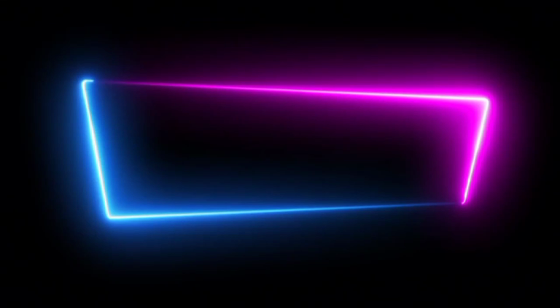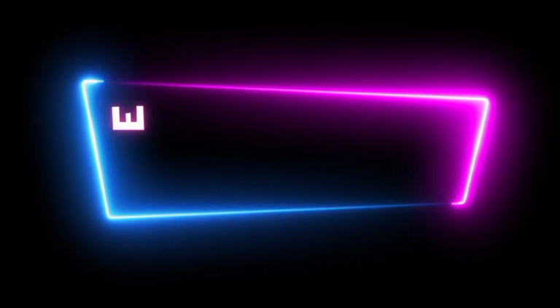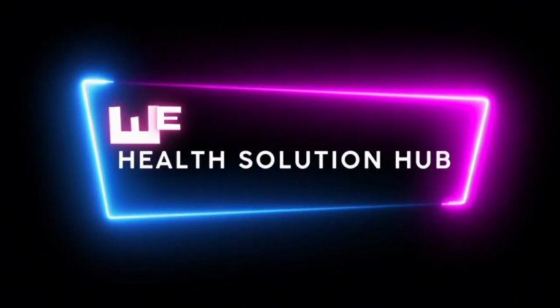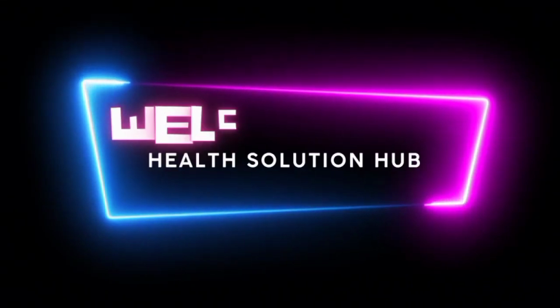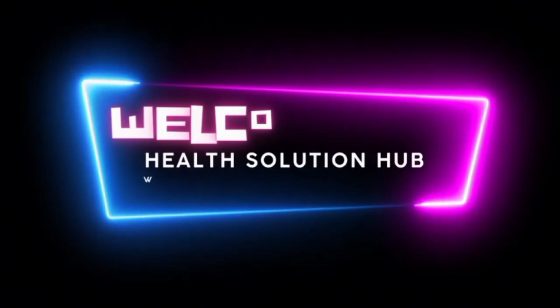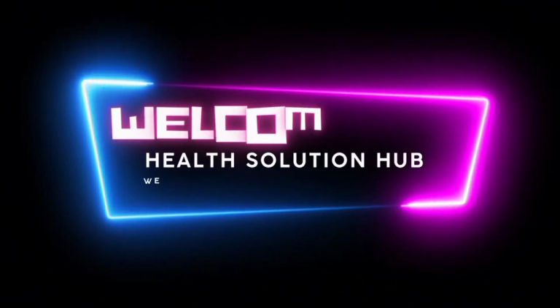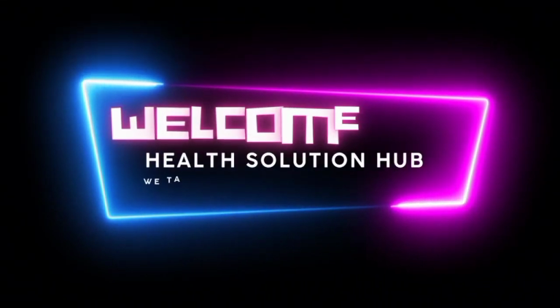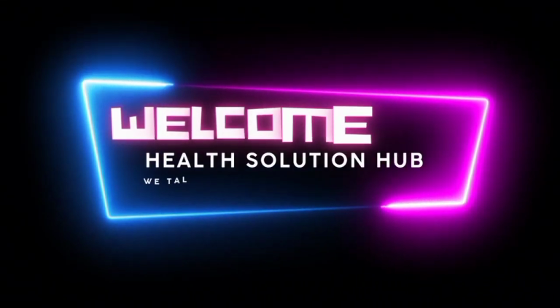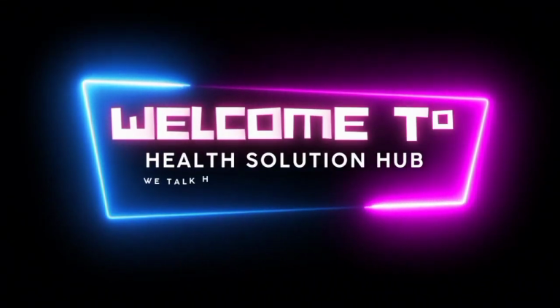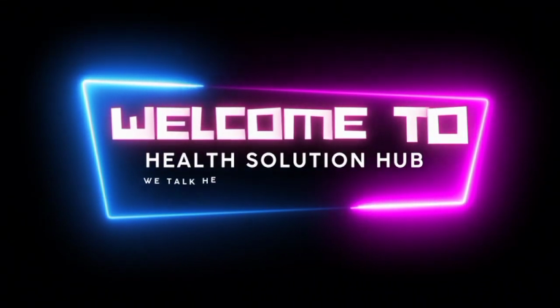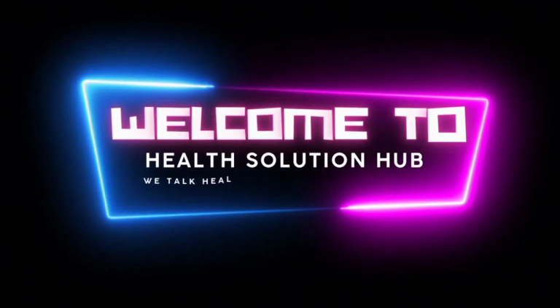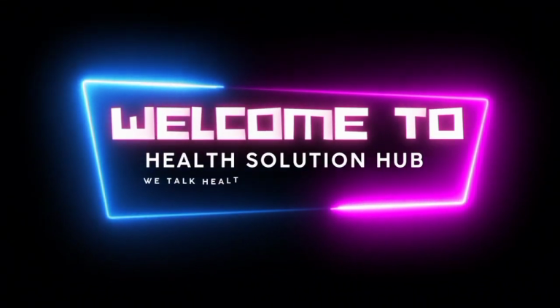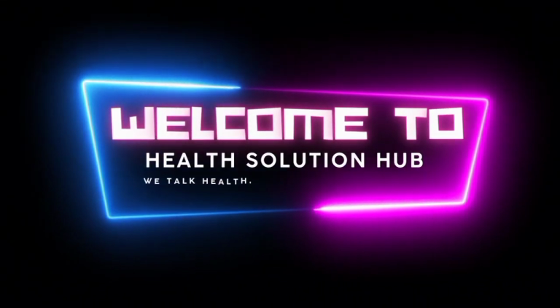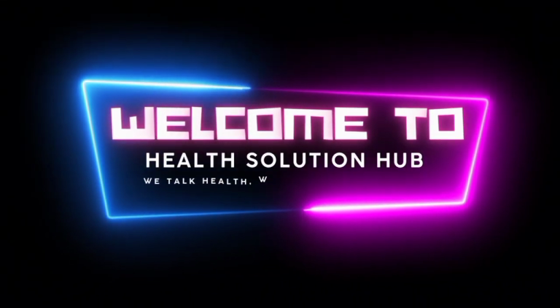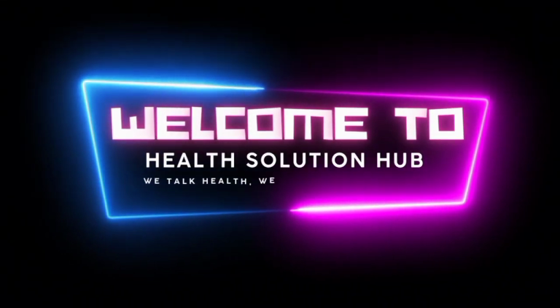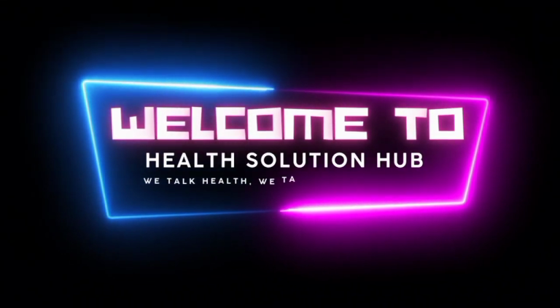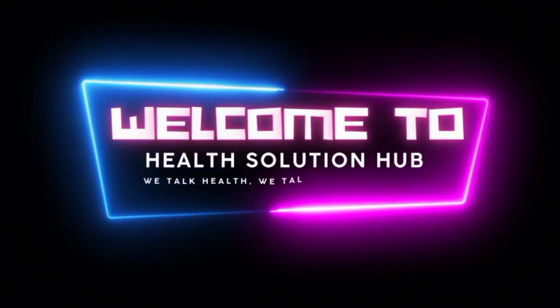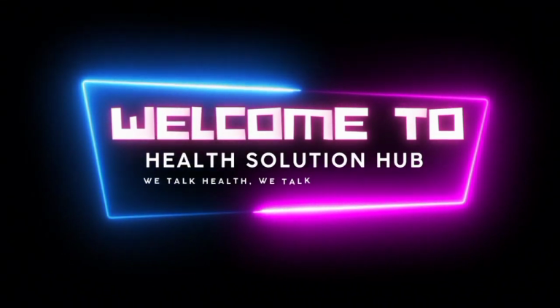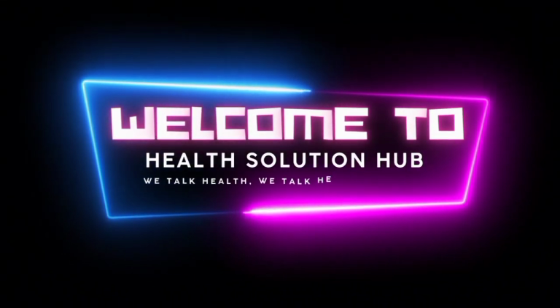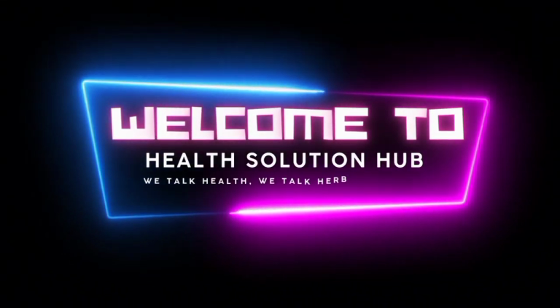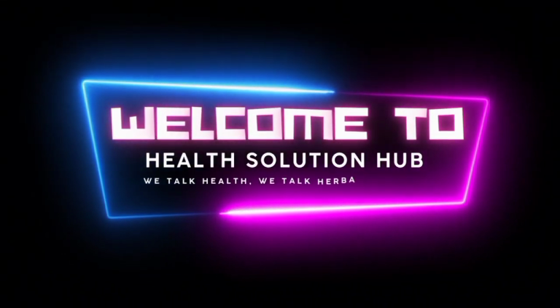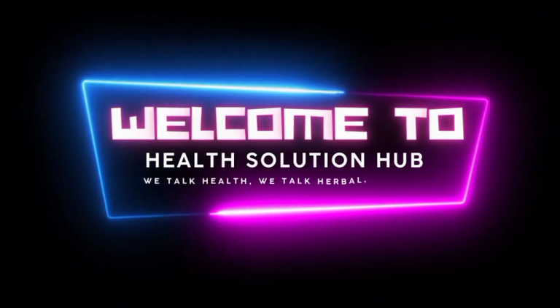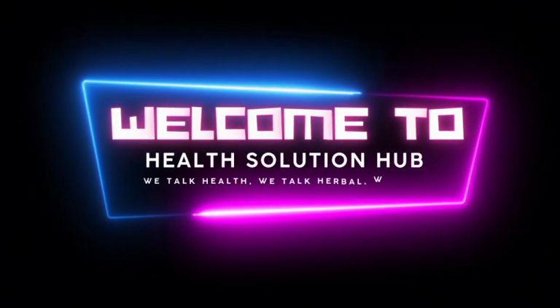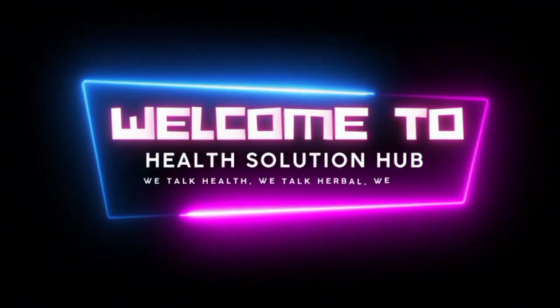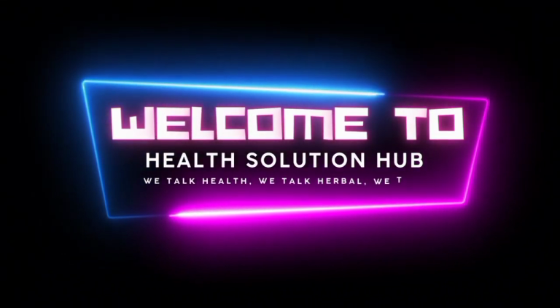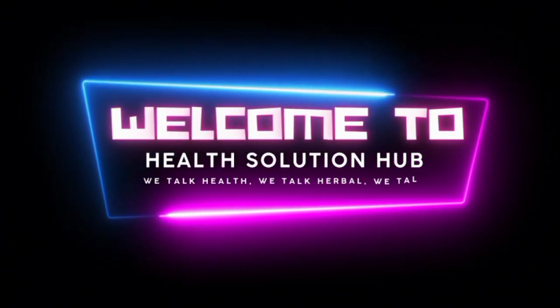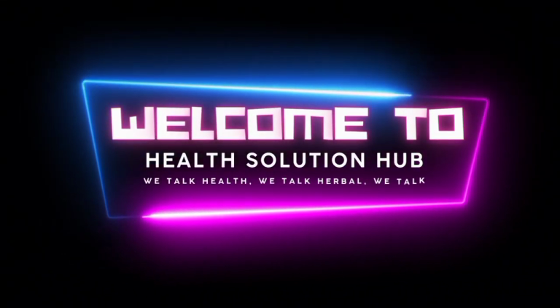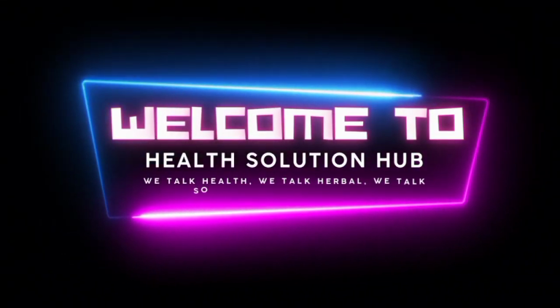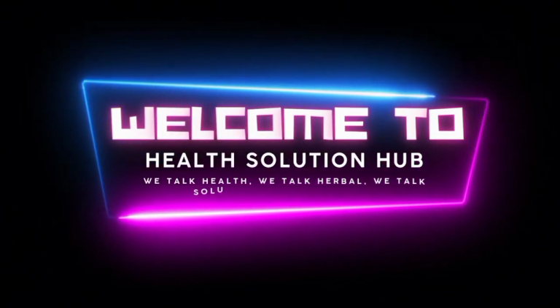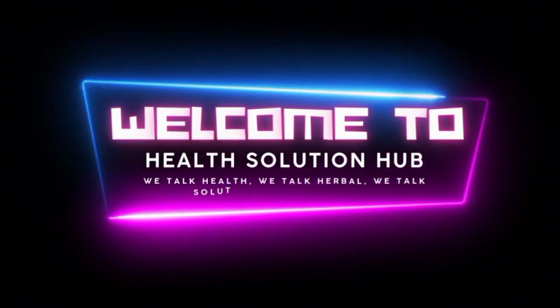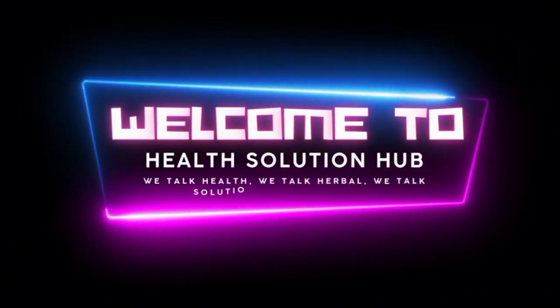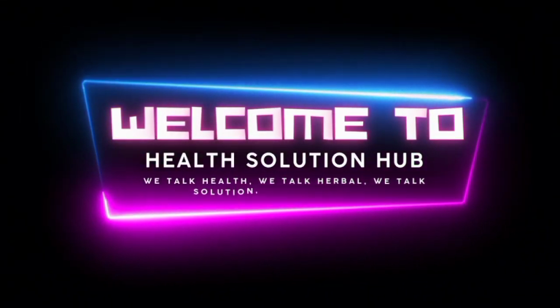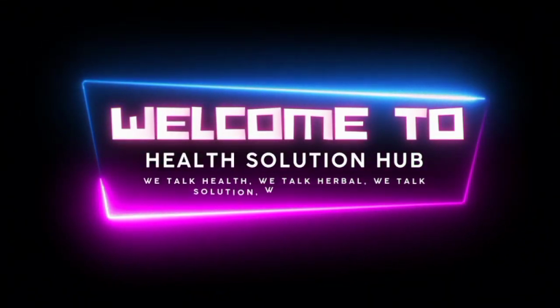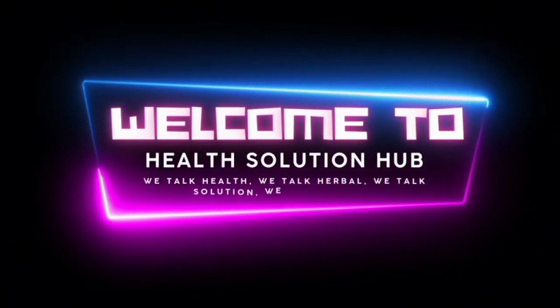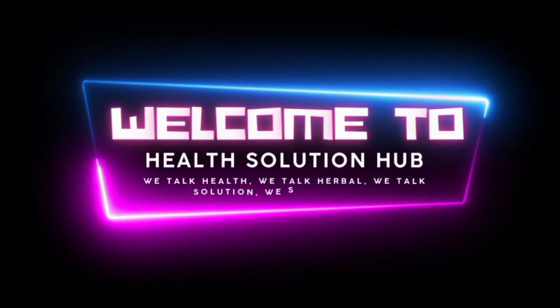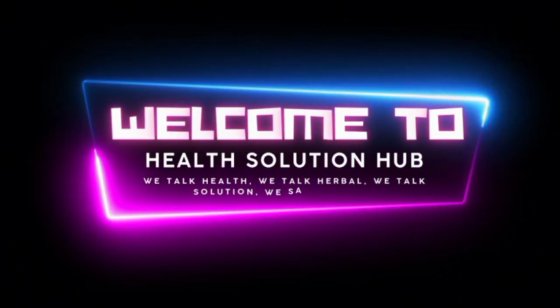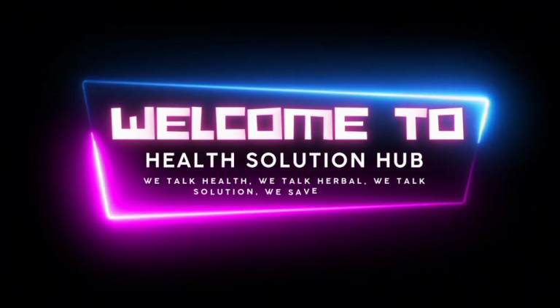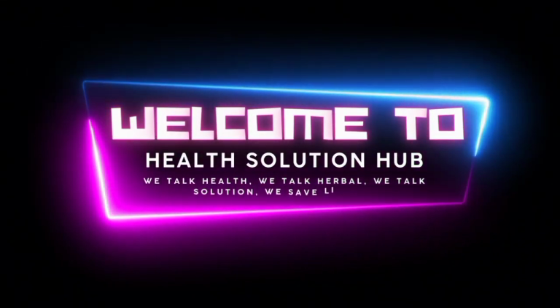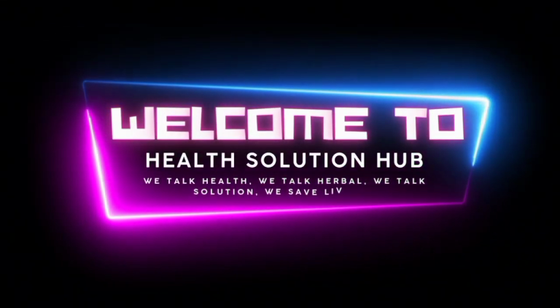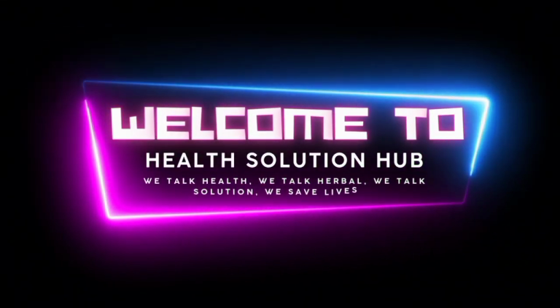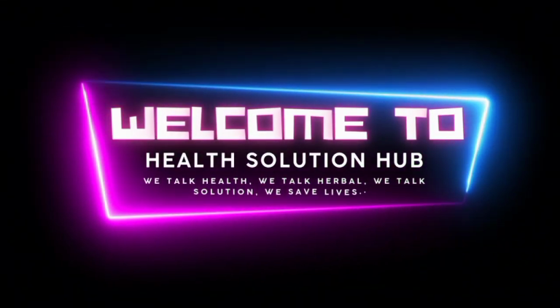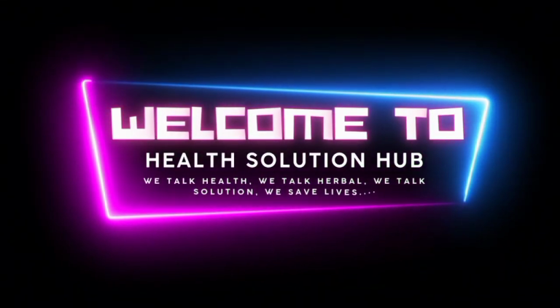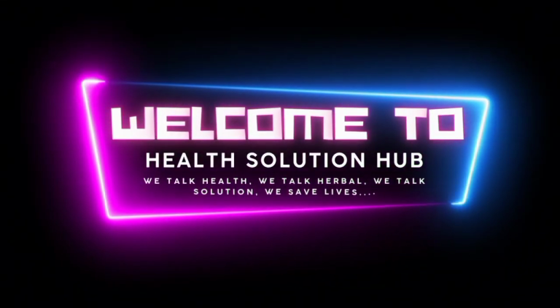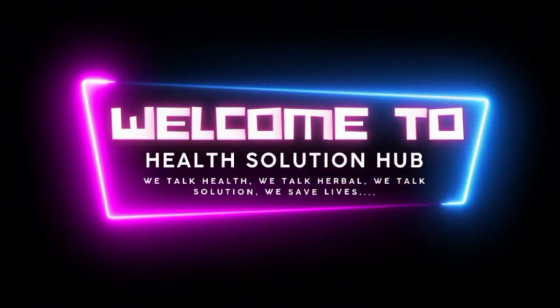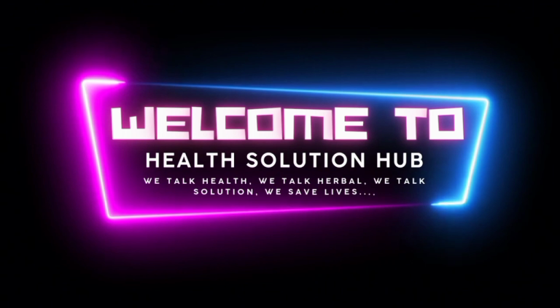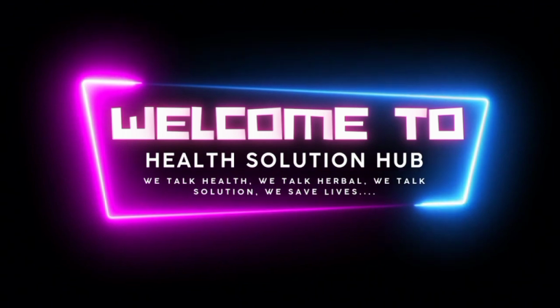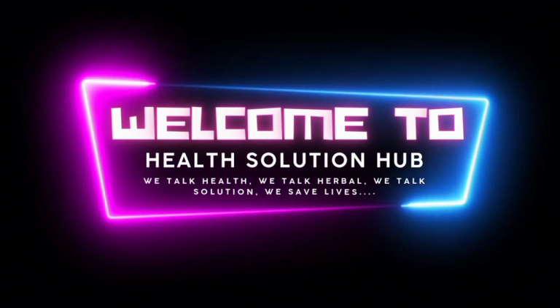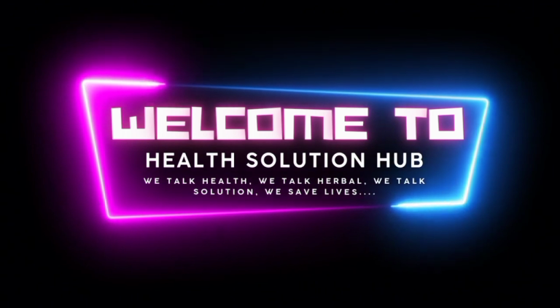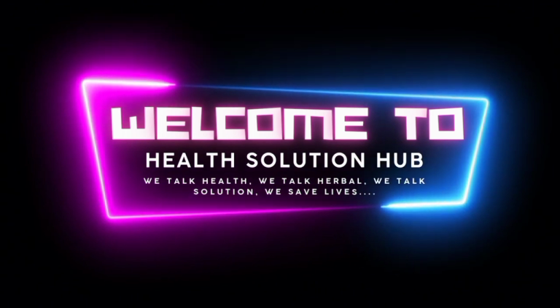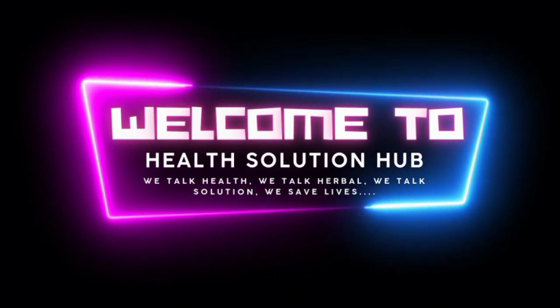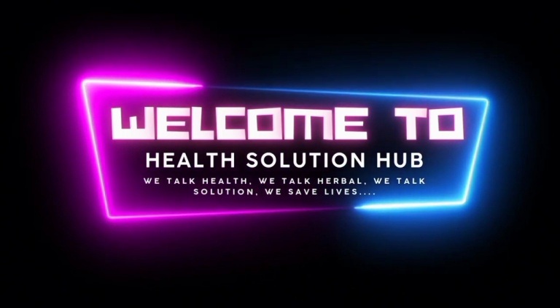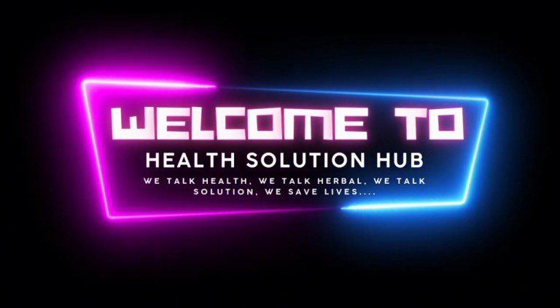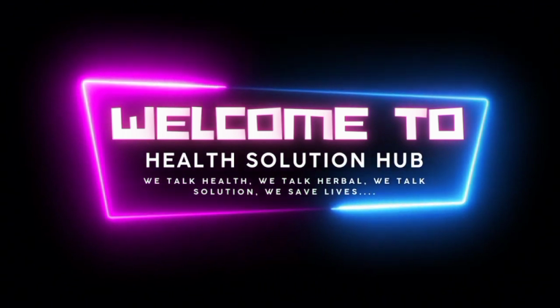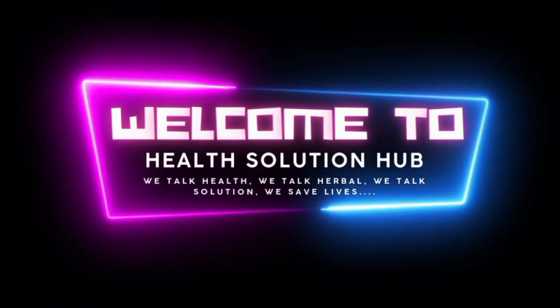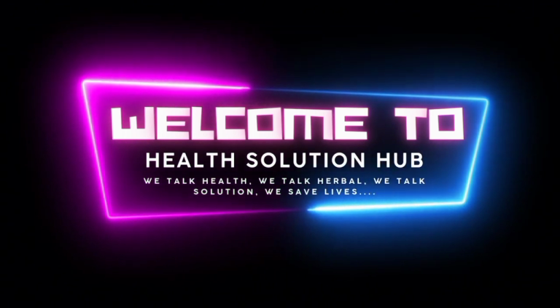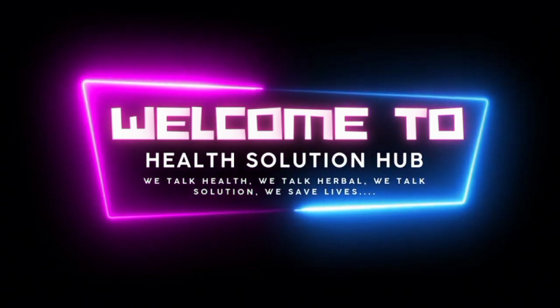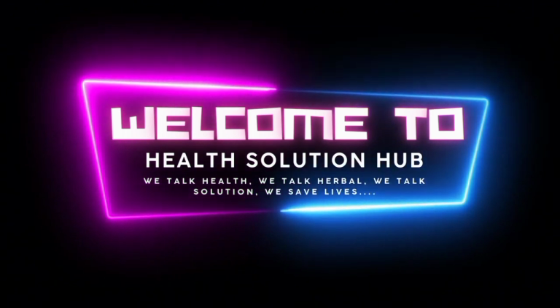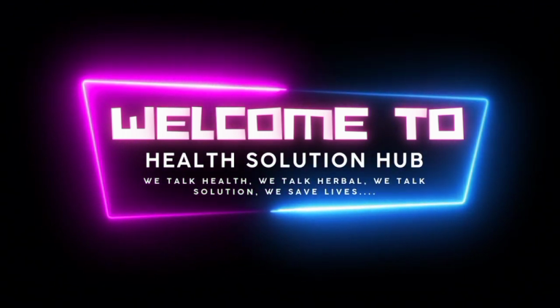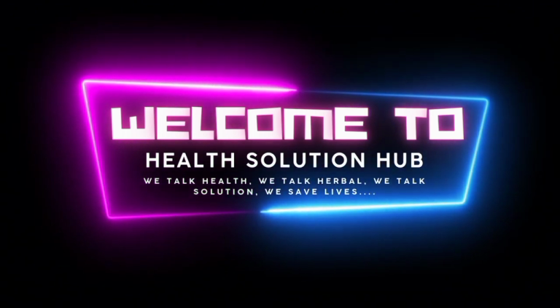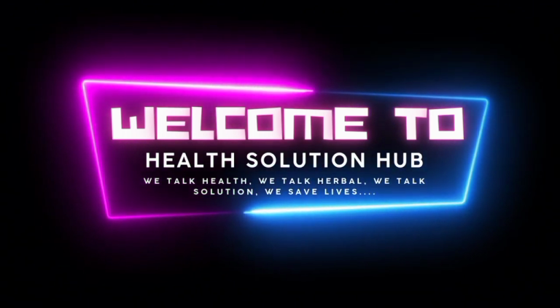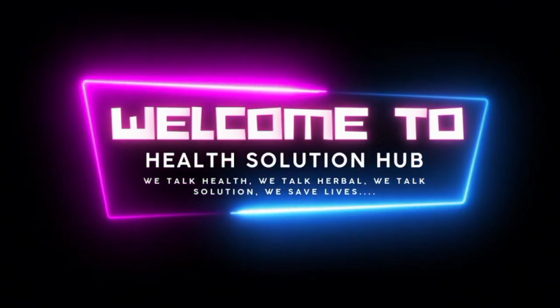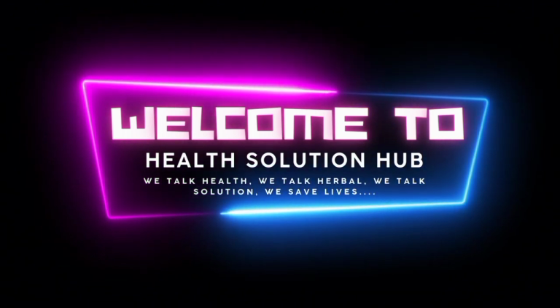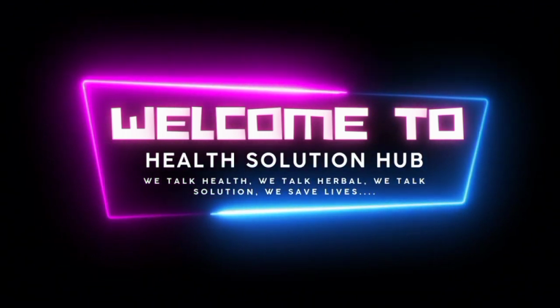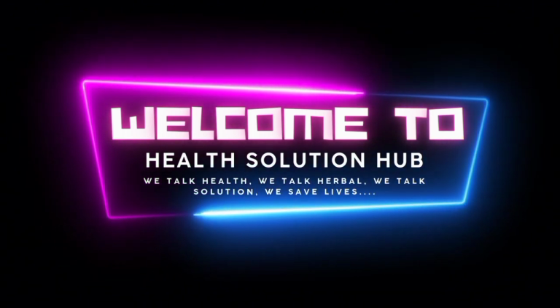Welcome to Health Solution Hub Channel. We talk health, we talk herbal, we talk solution. We save lives.